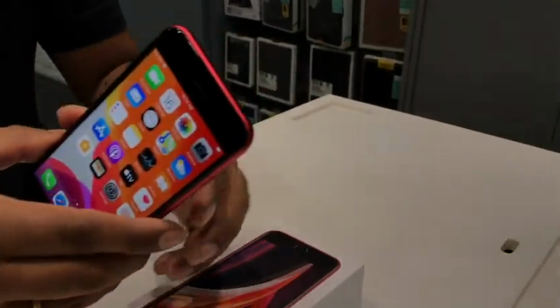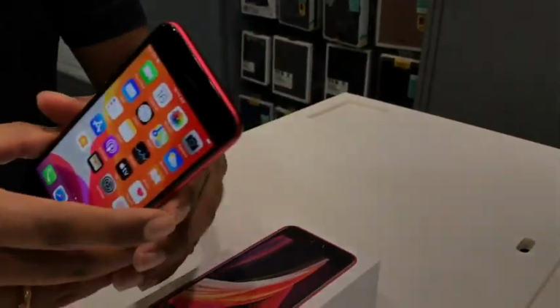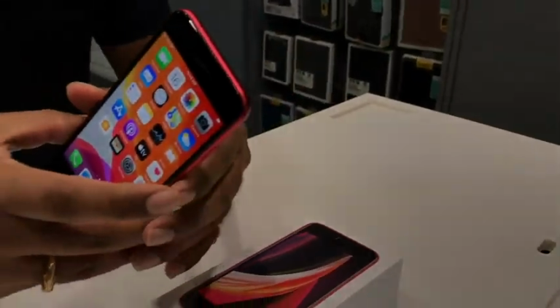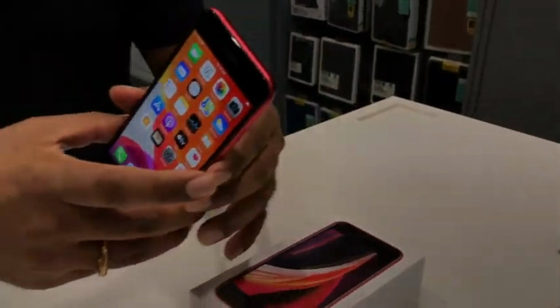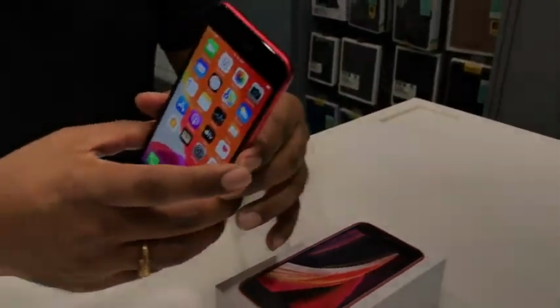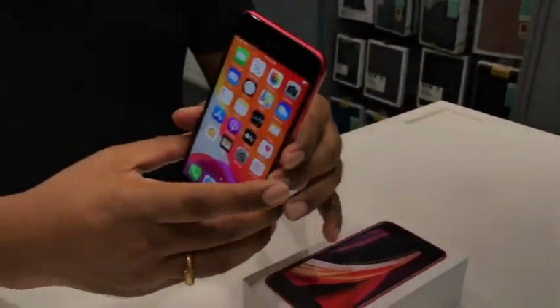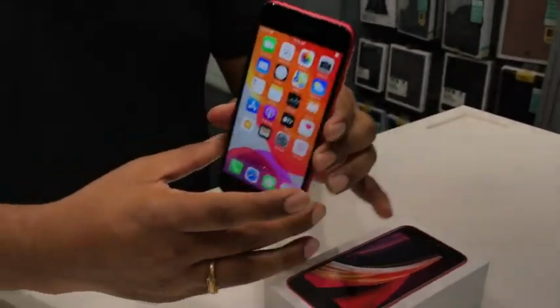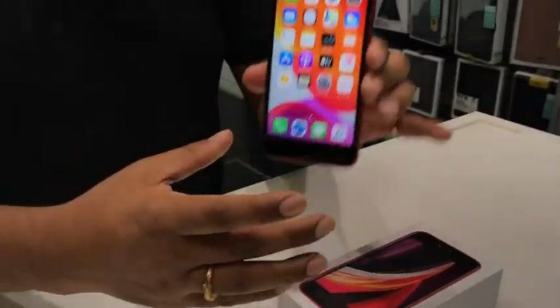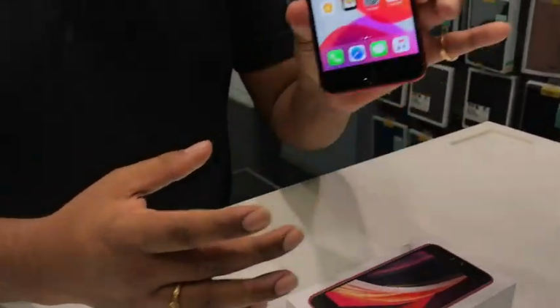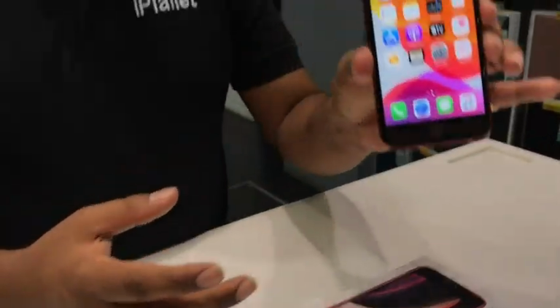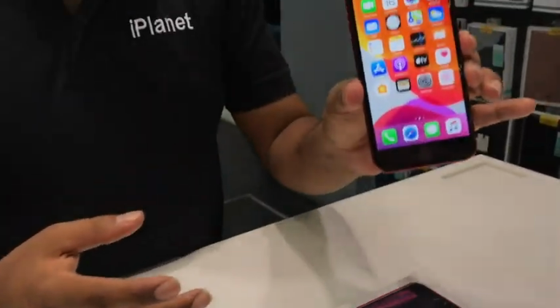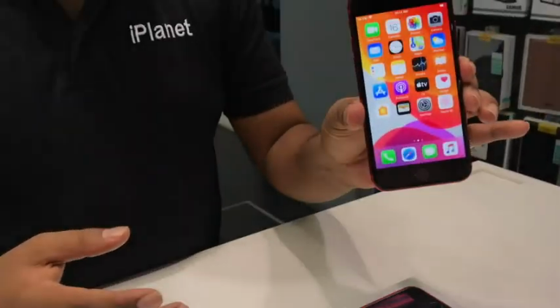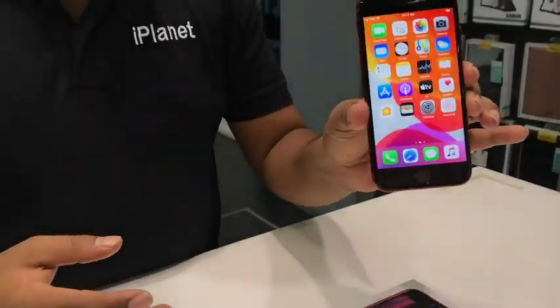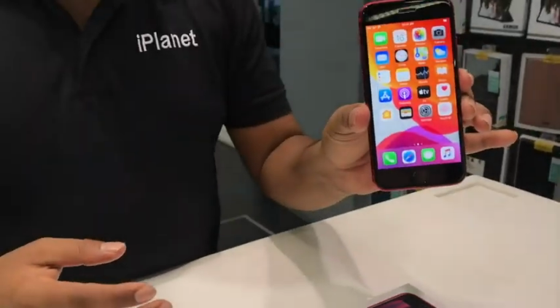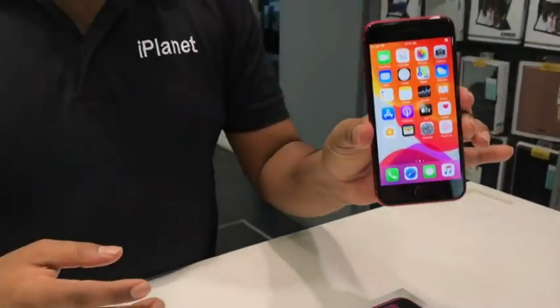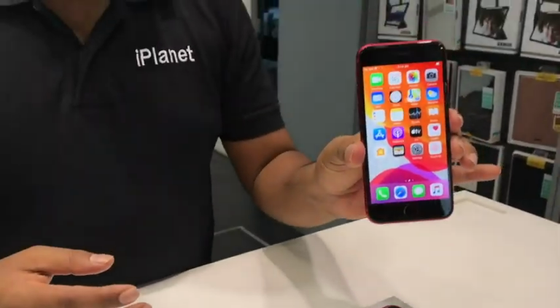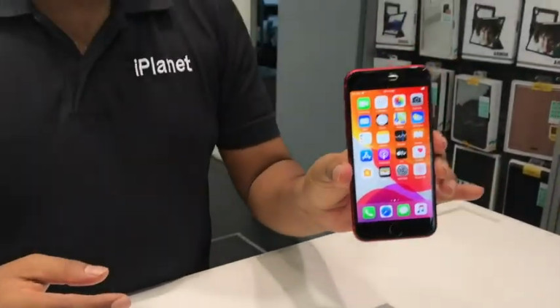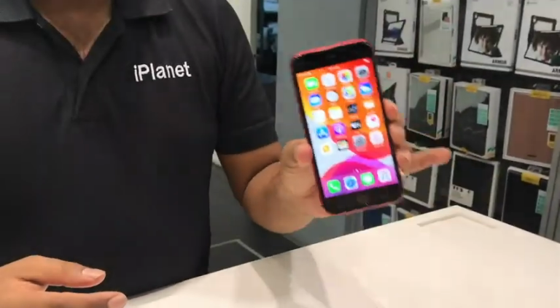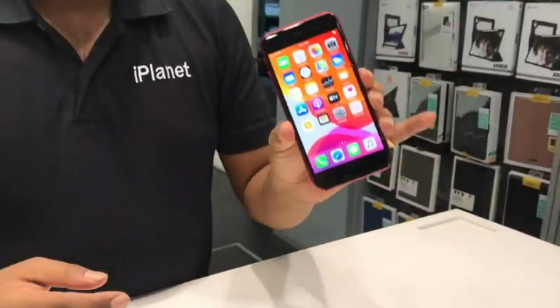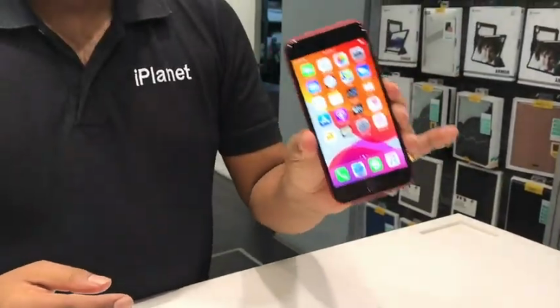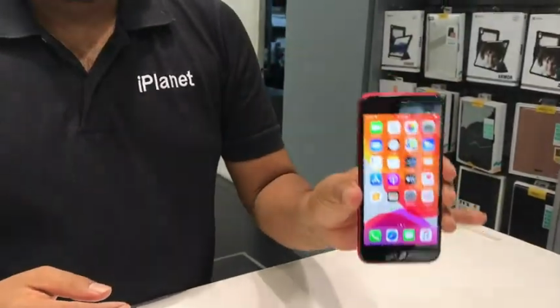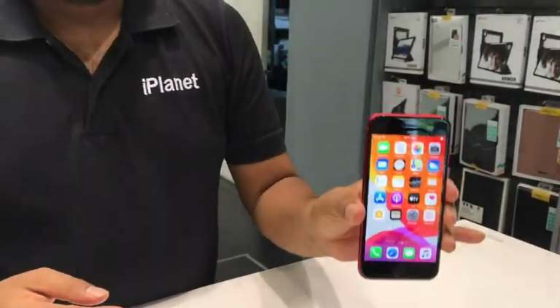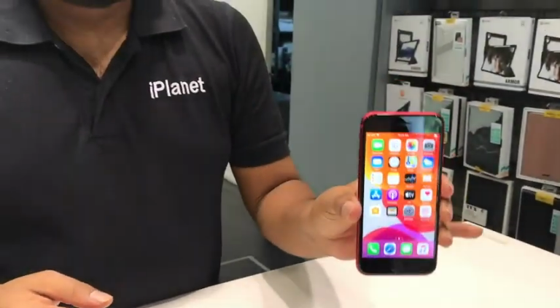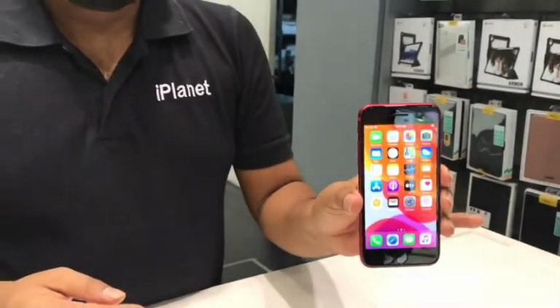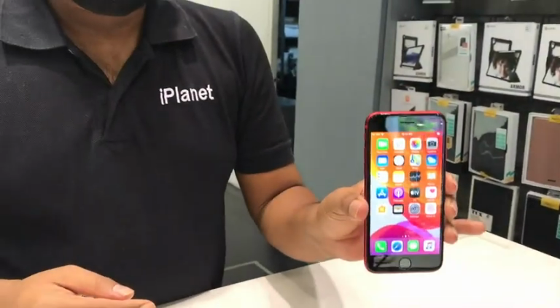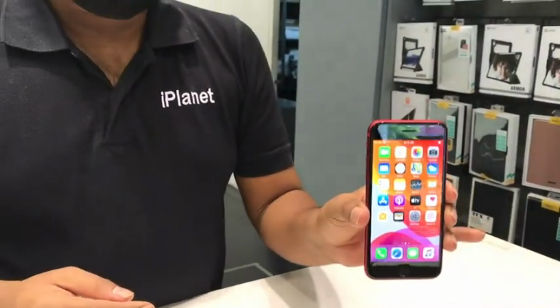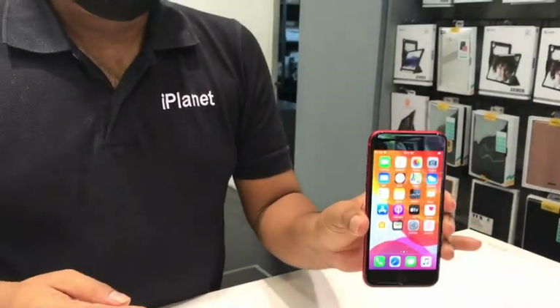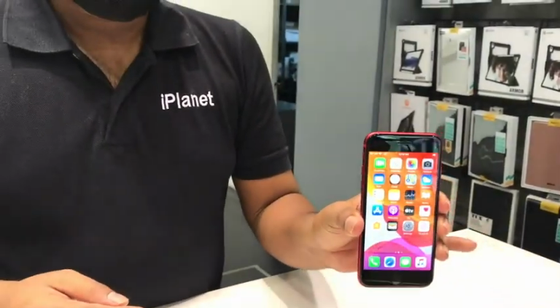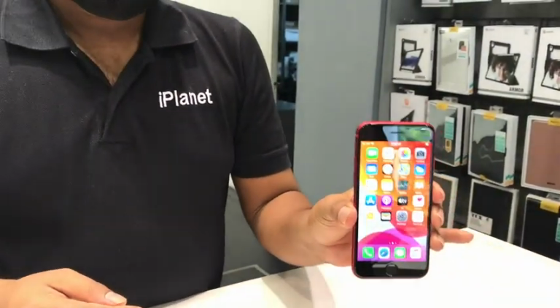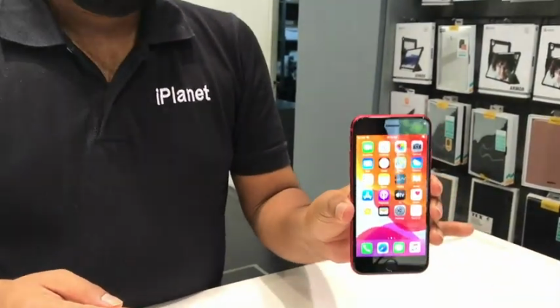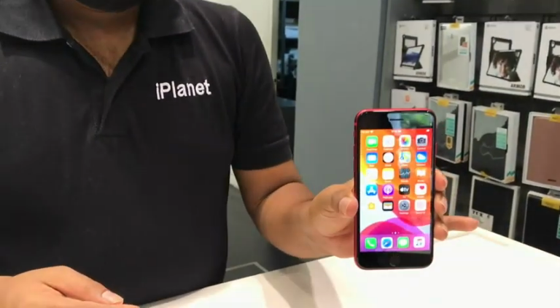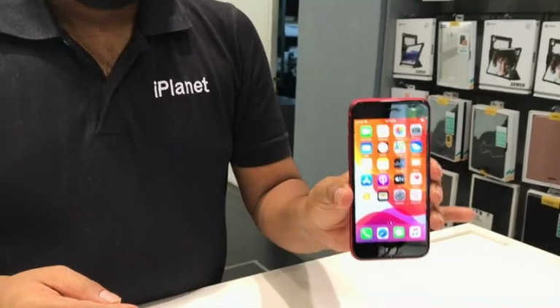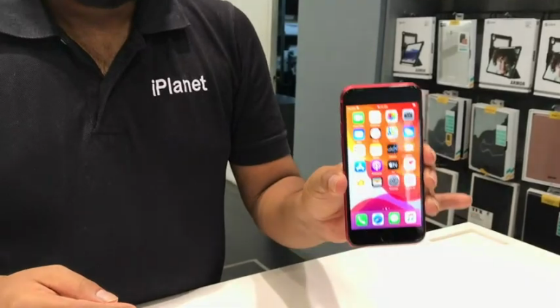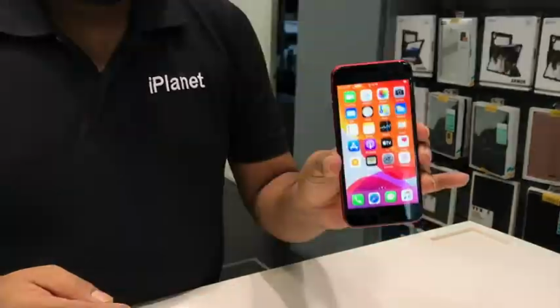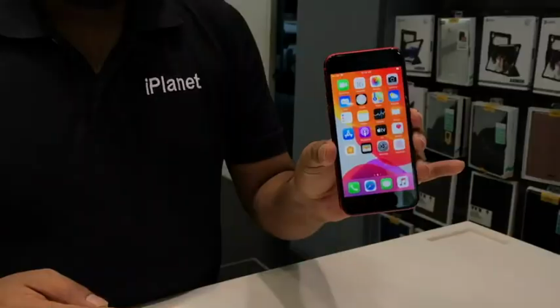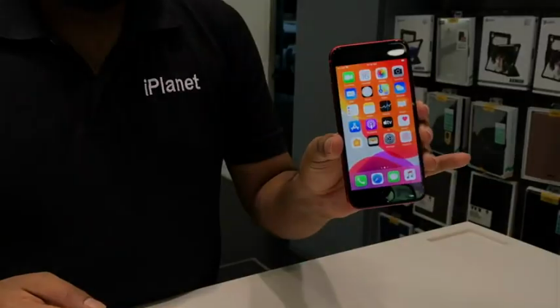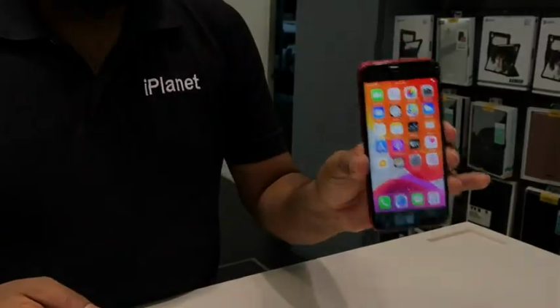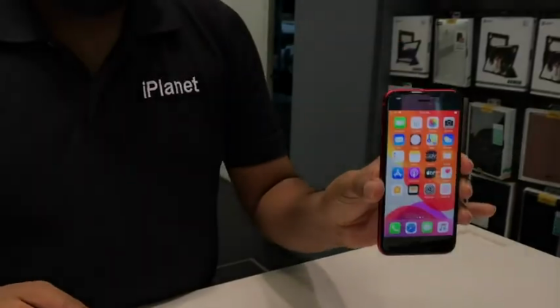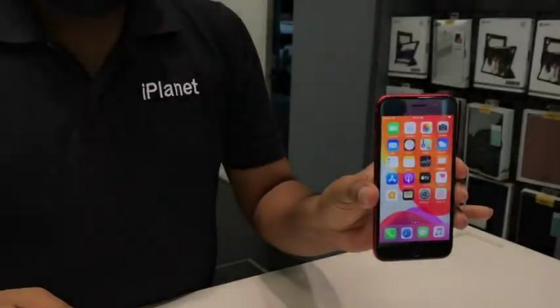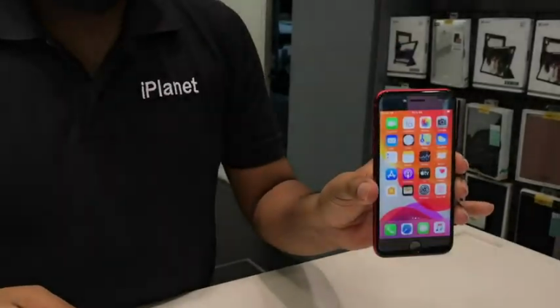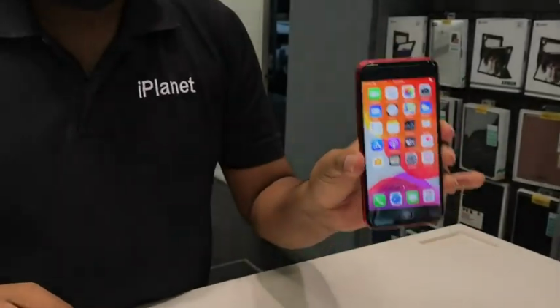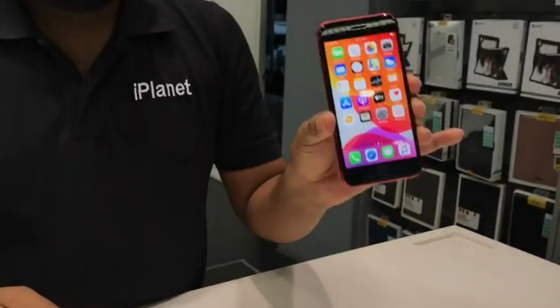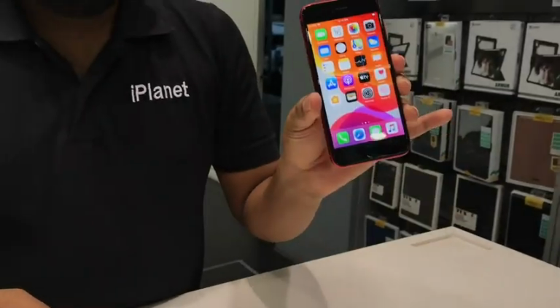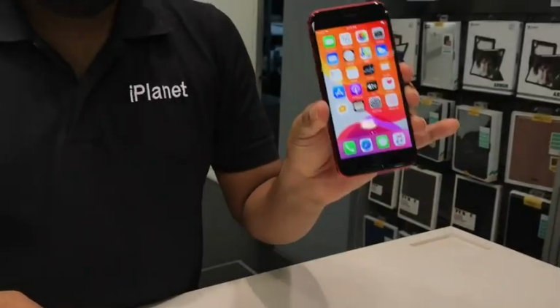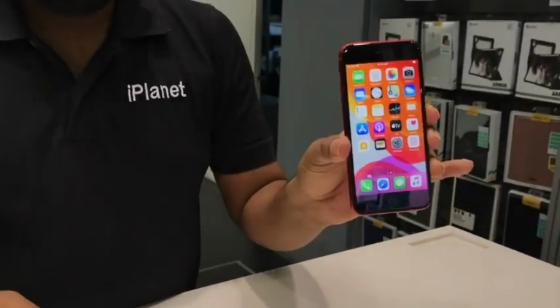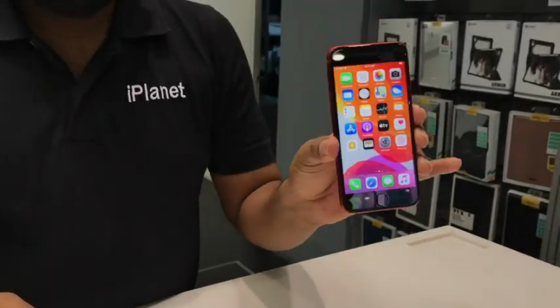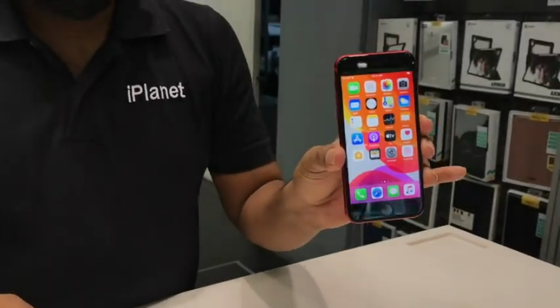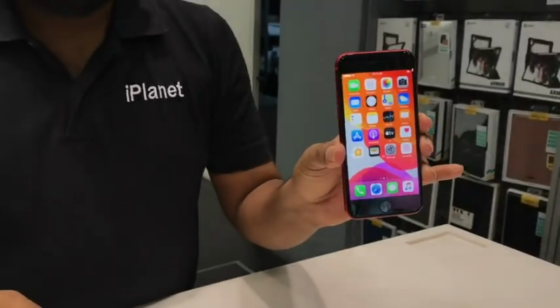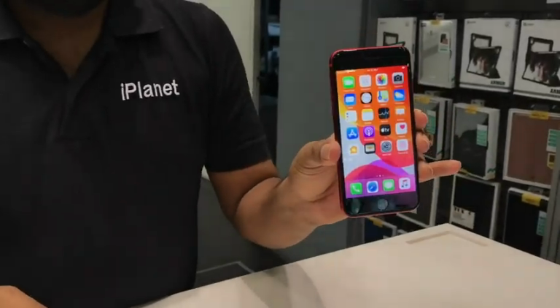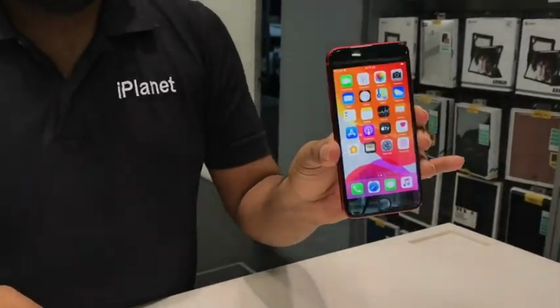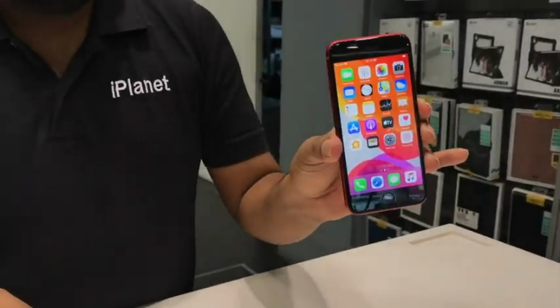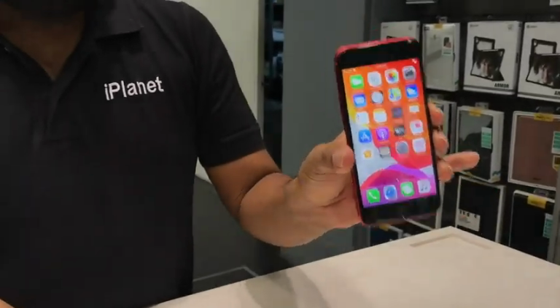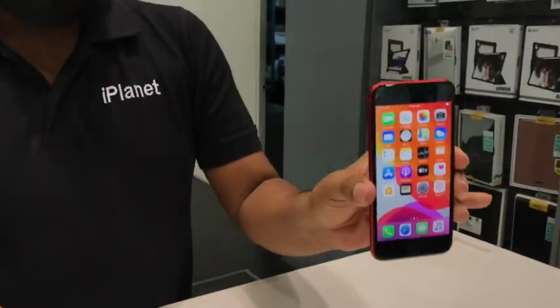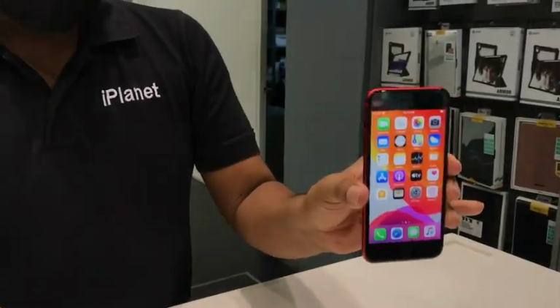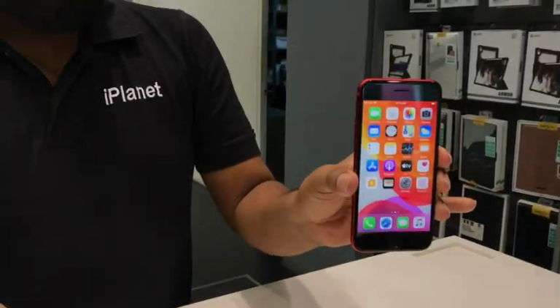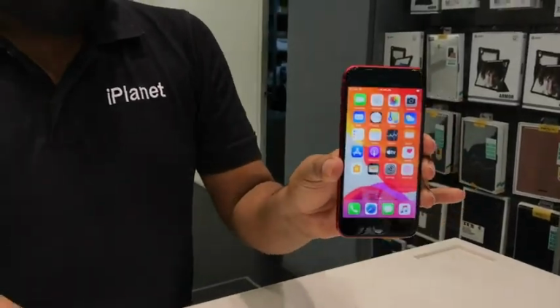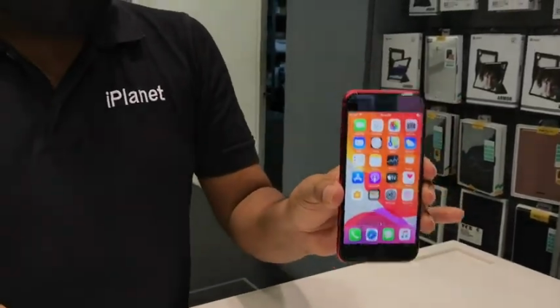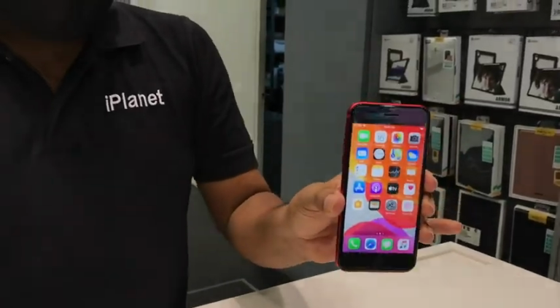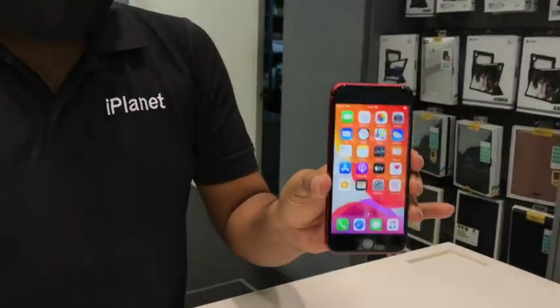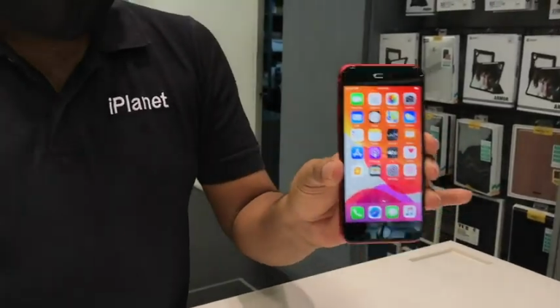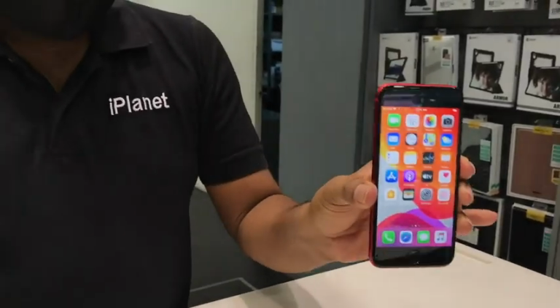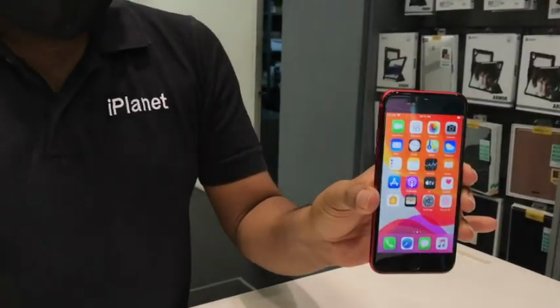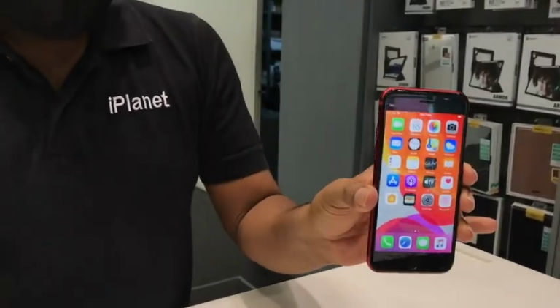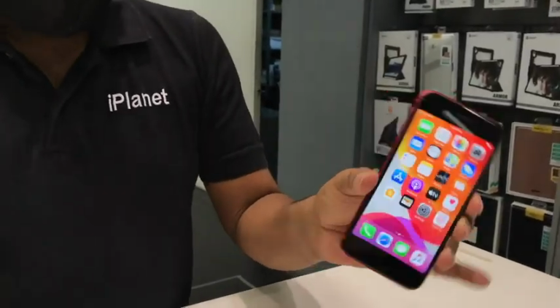This phone is also water and dust resistant — IP67 rated — meaning it can survive in water up to 1 meter for up to 30 minutes.